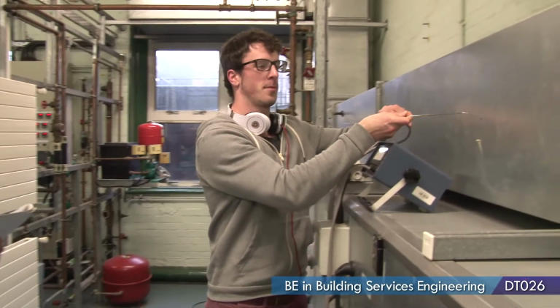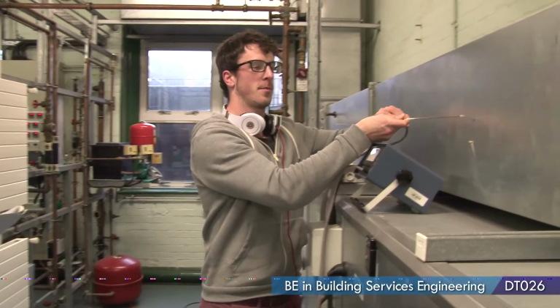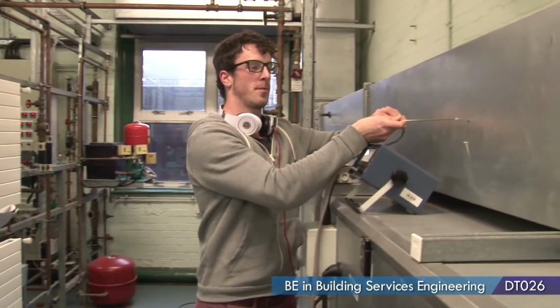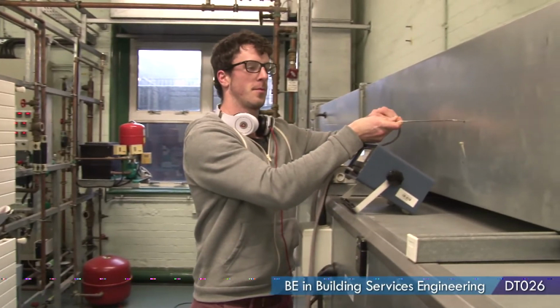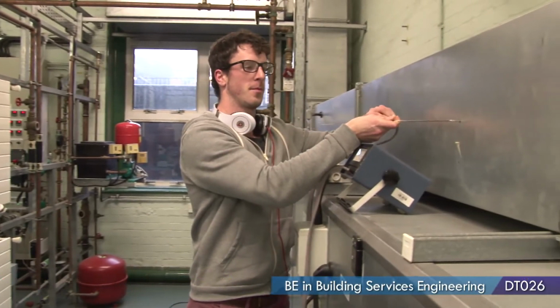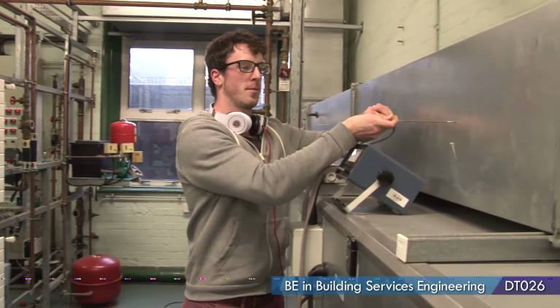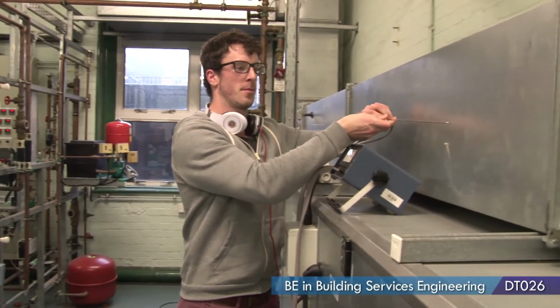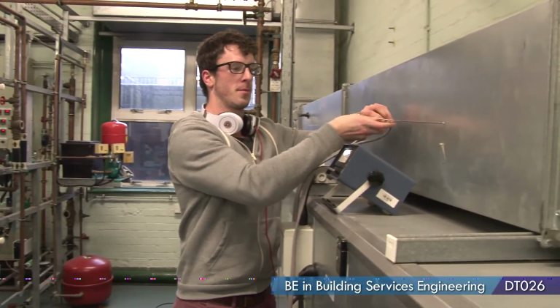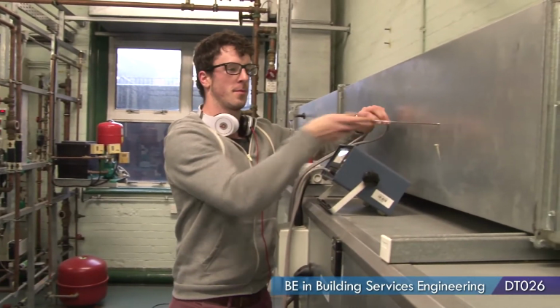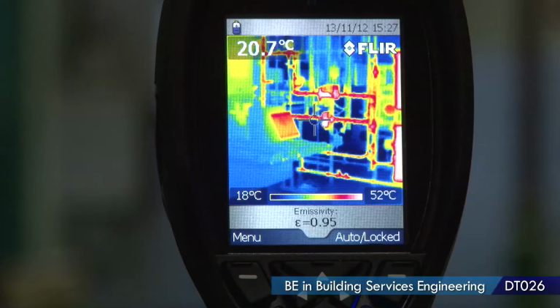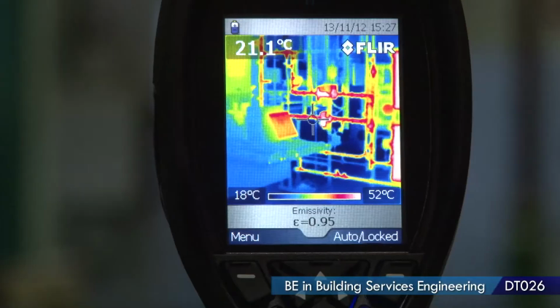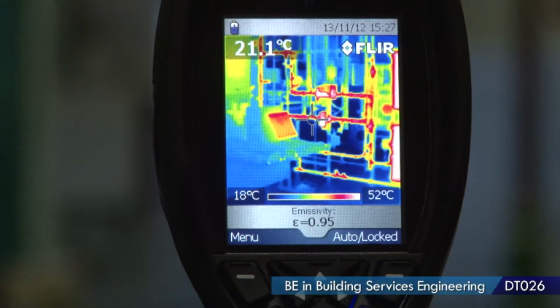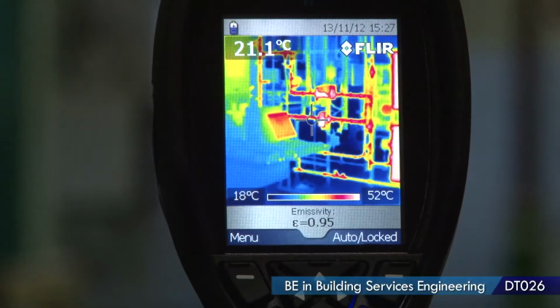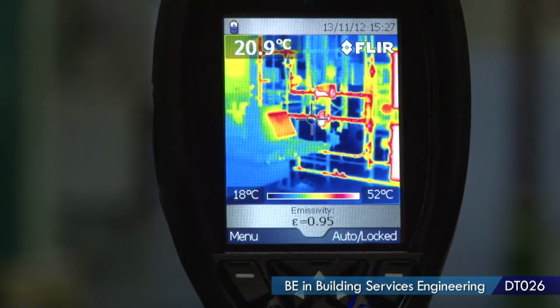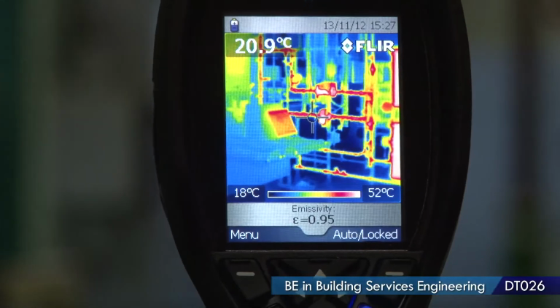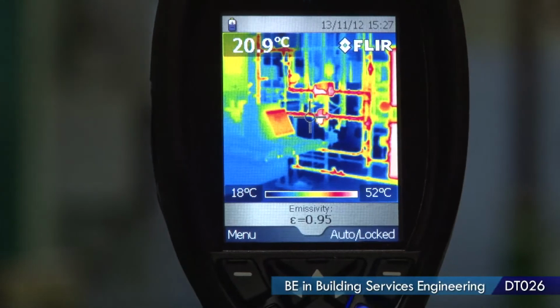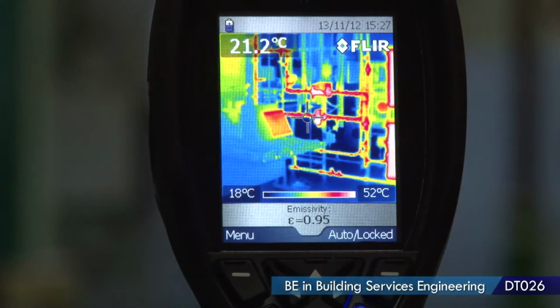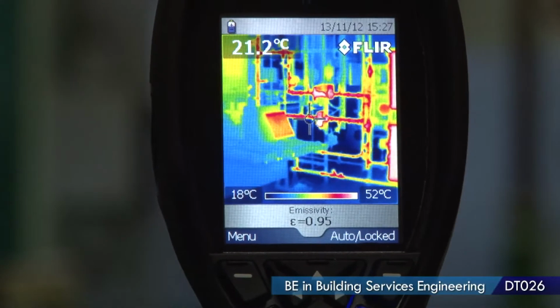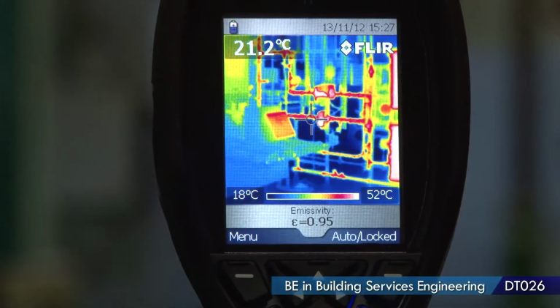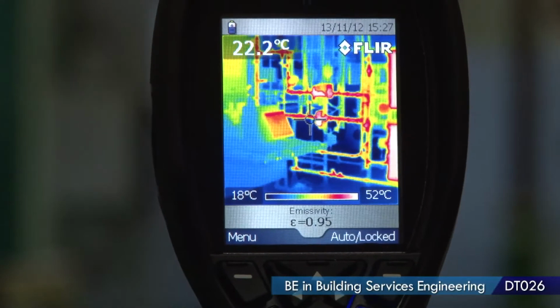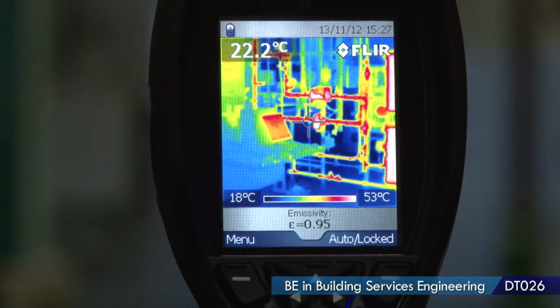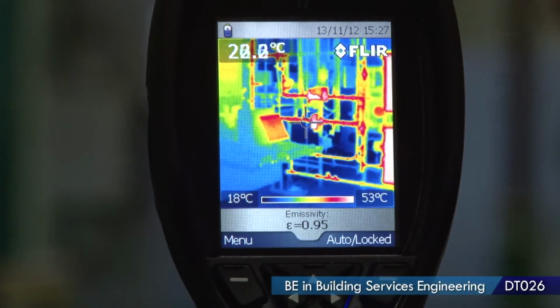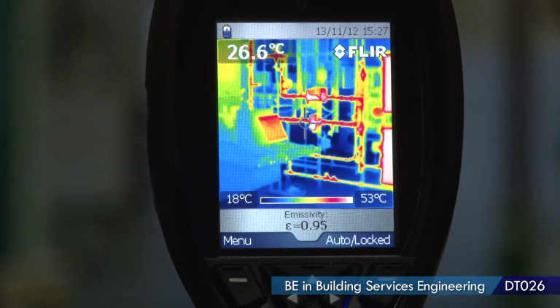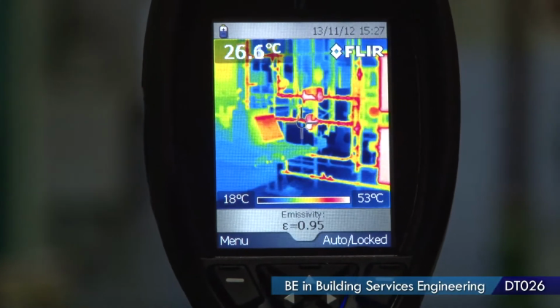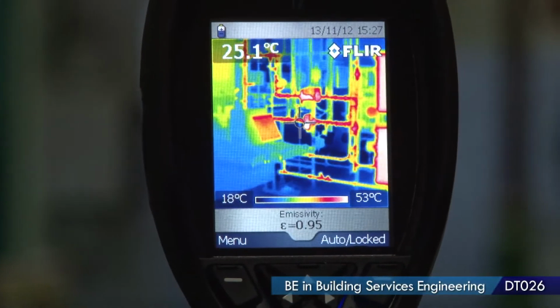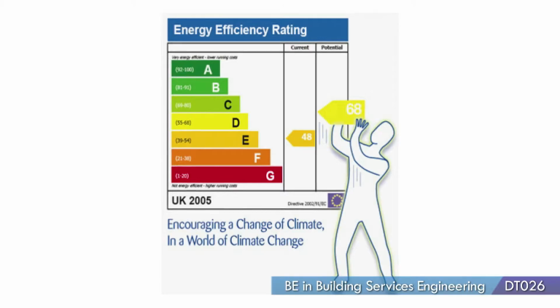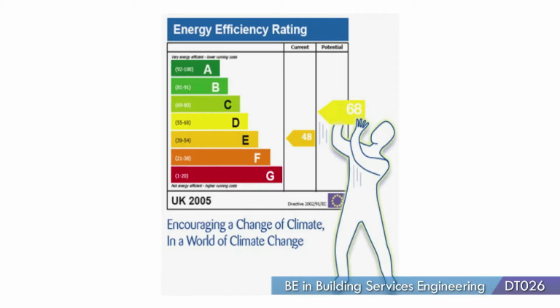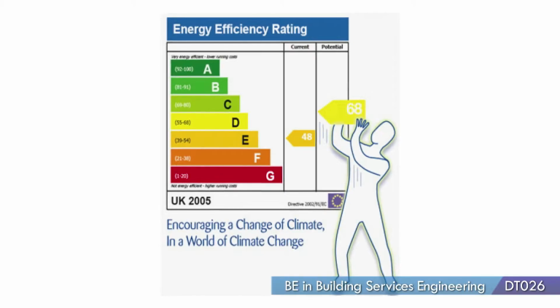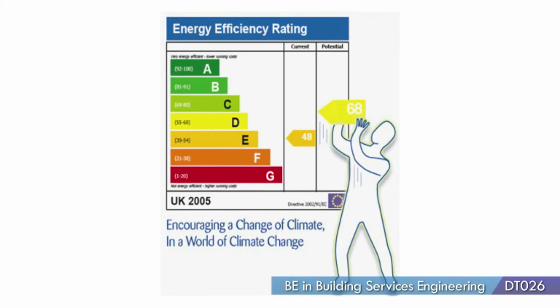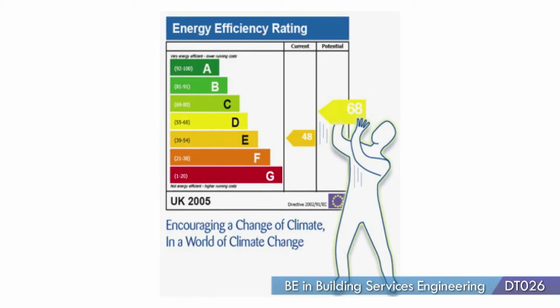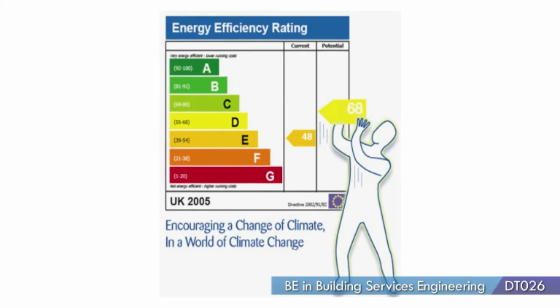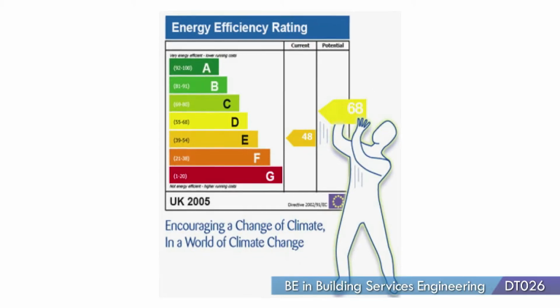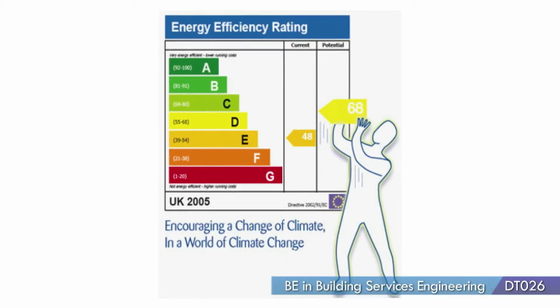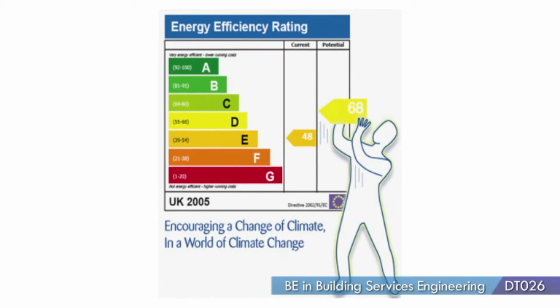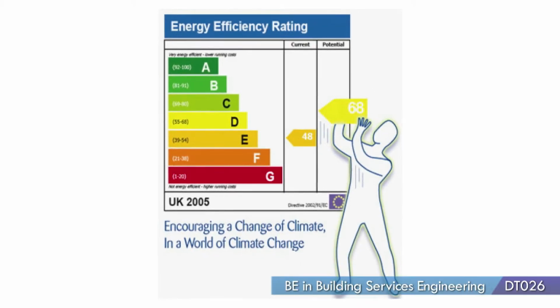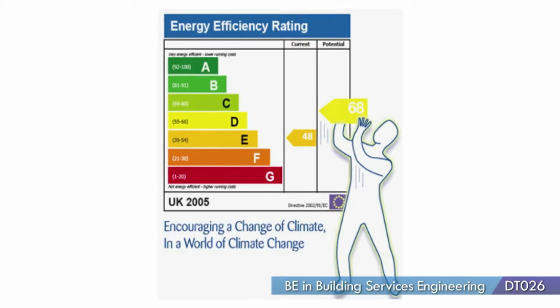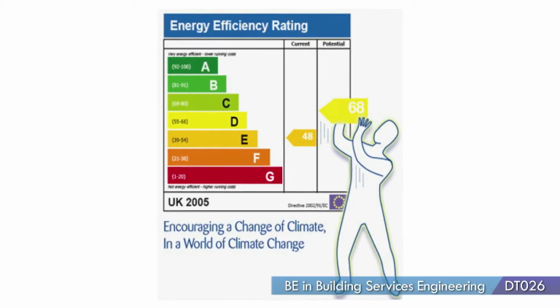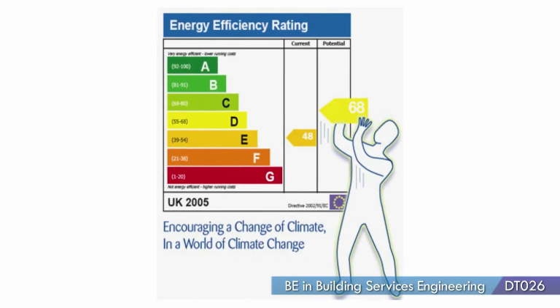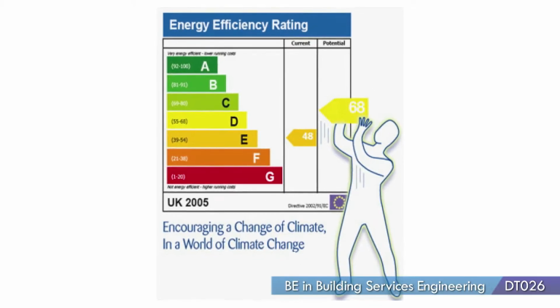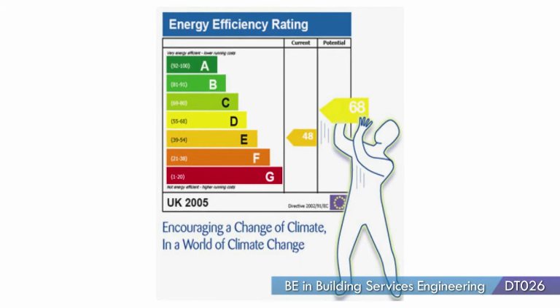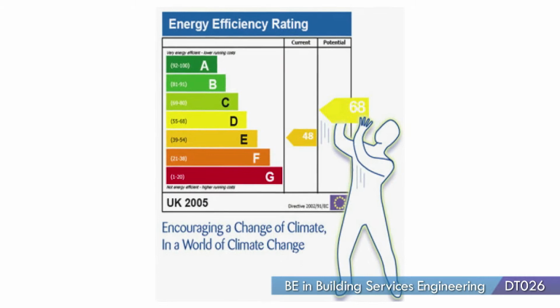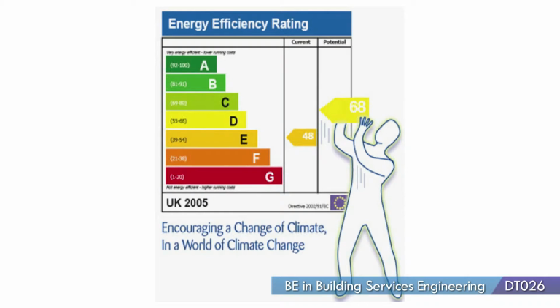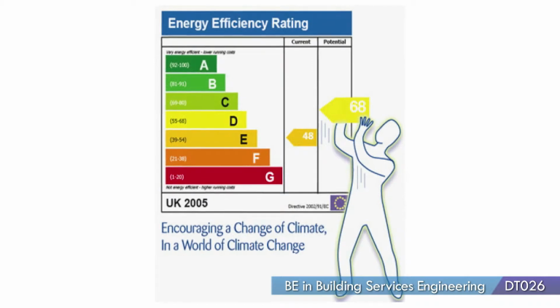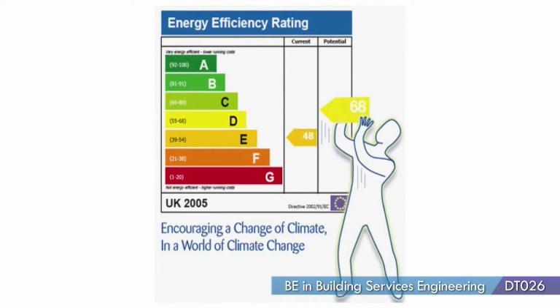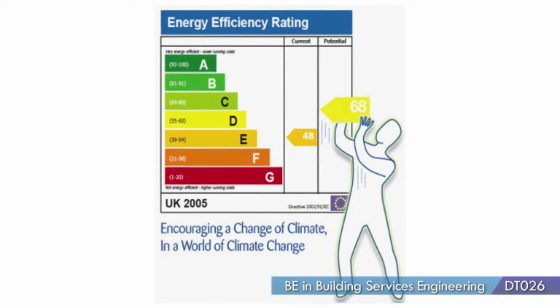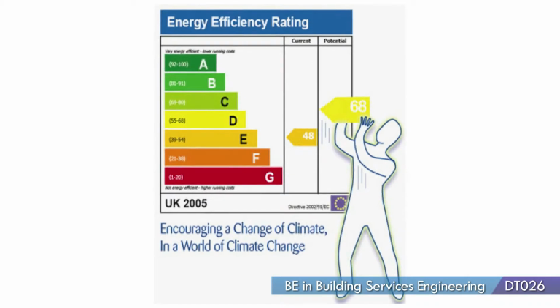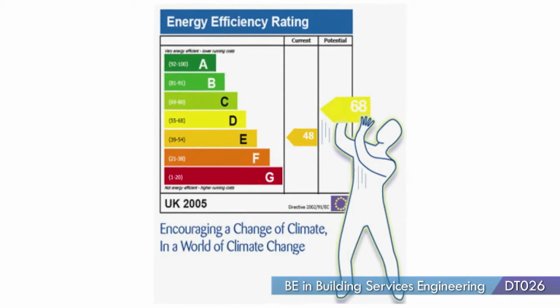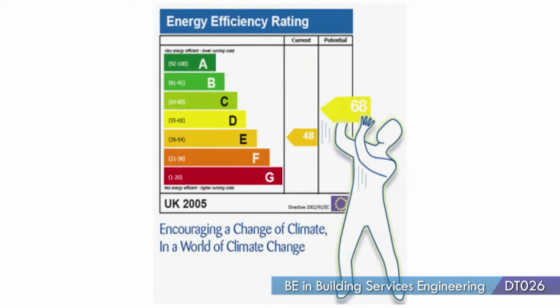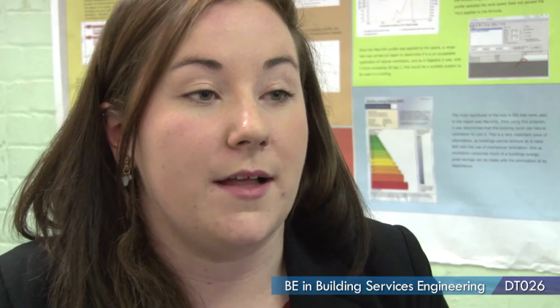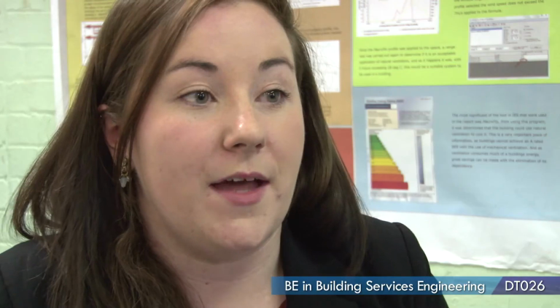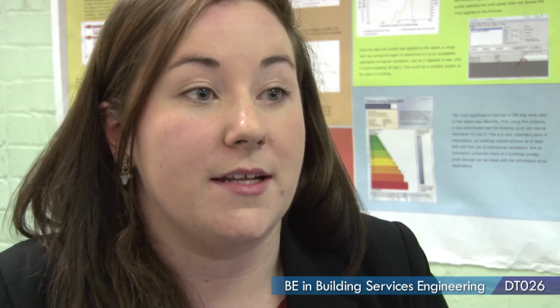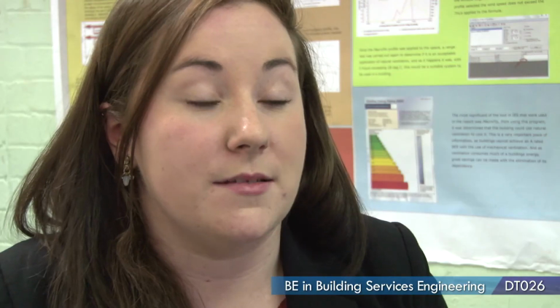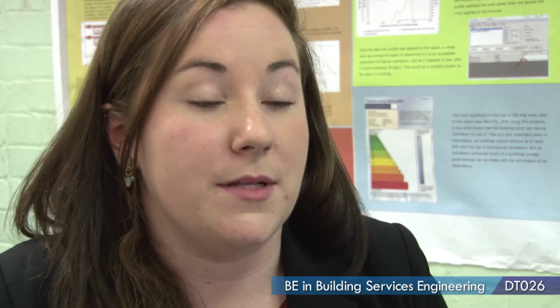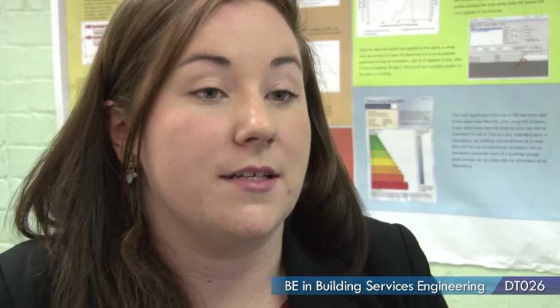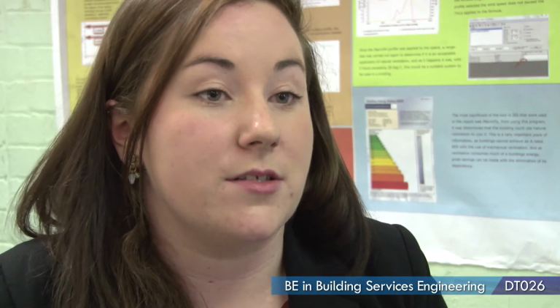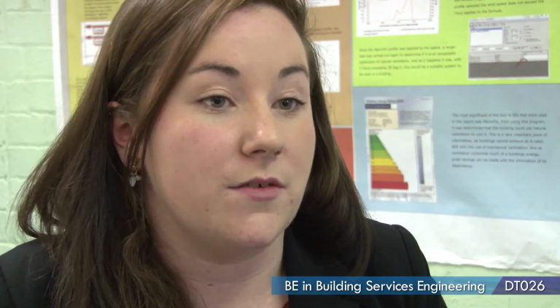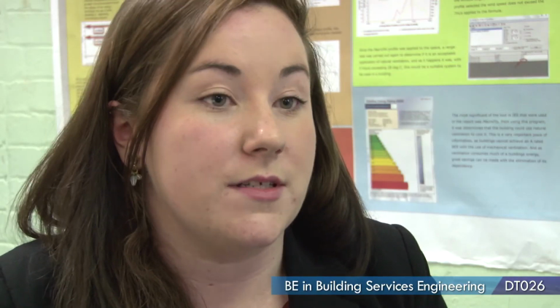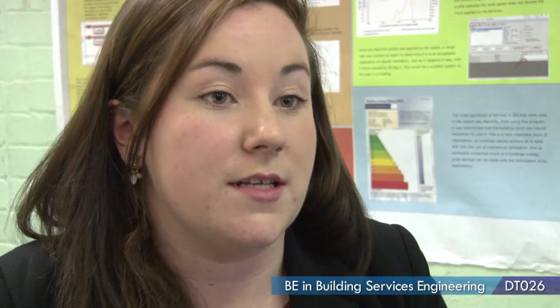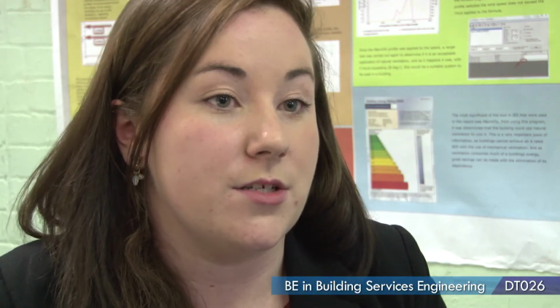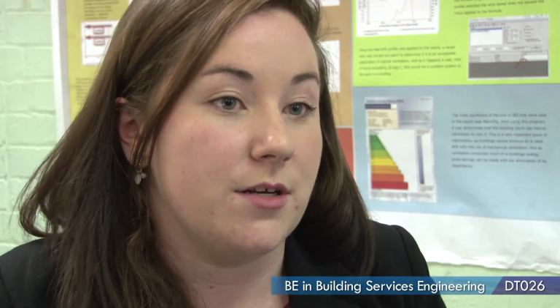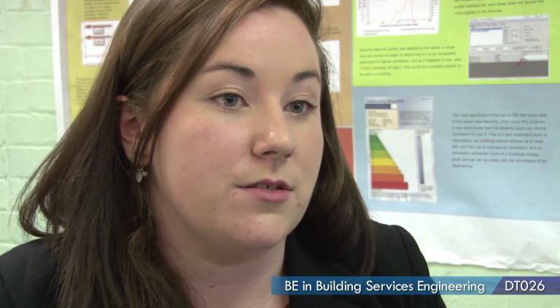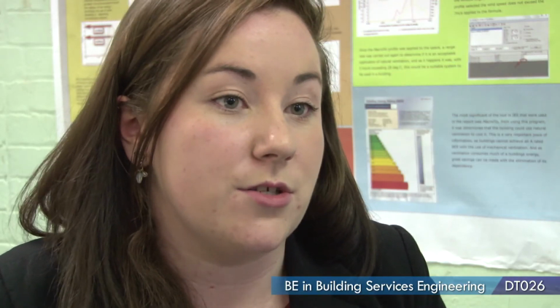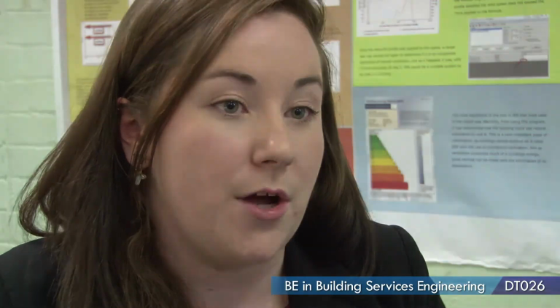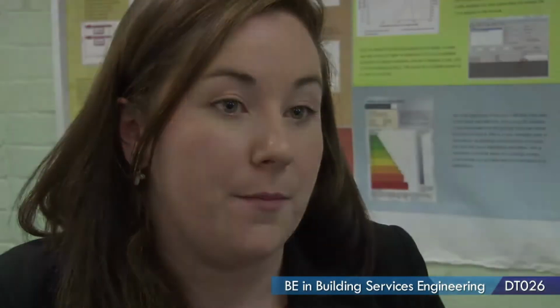There's a big push towards zero carbon buildings and zero energy buildings, so we need to start making buildings more sustainable — and that is a building services engineer's job.